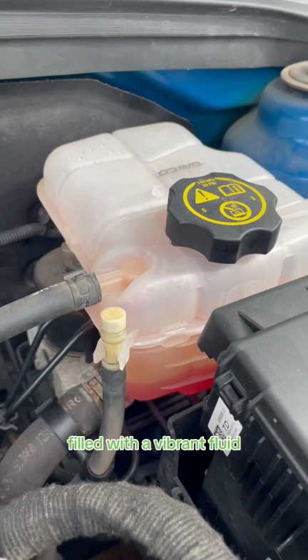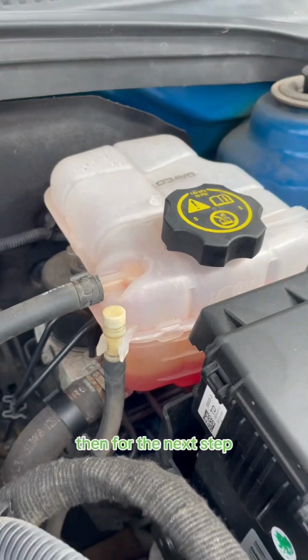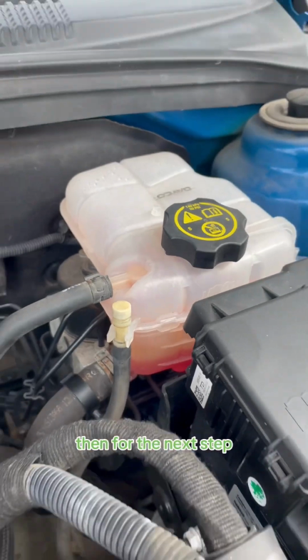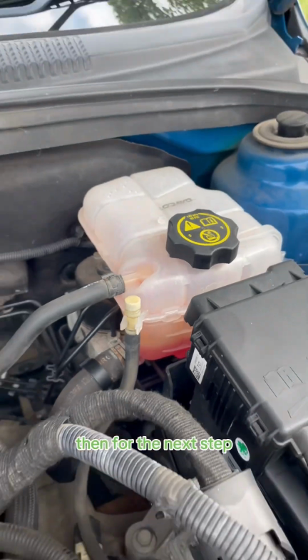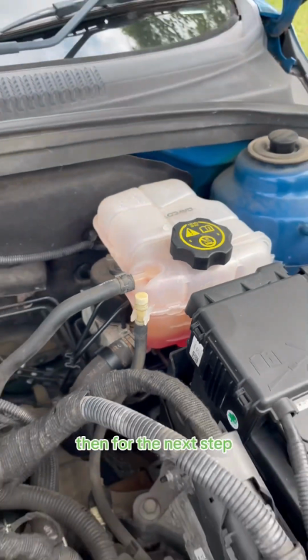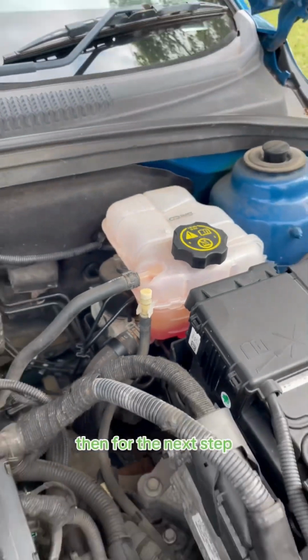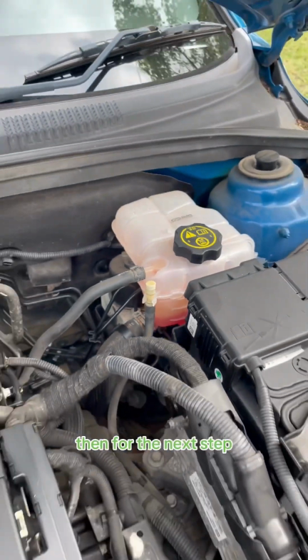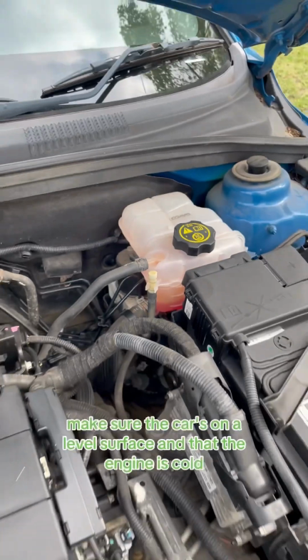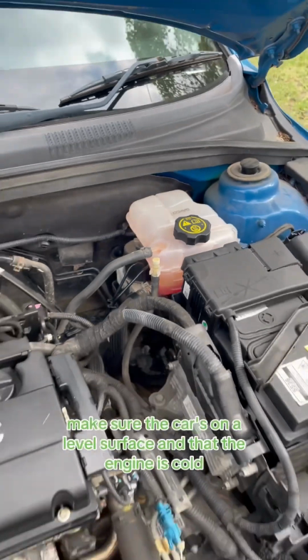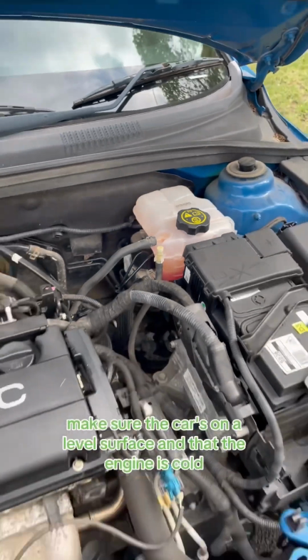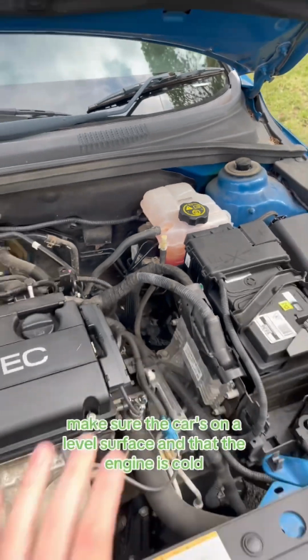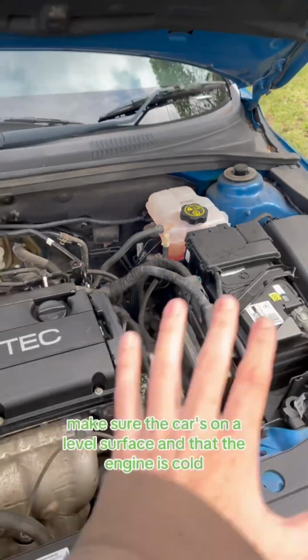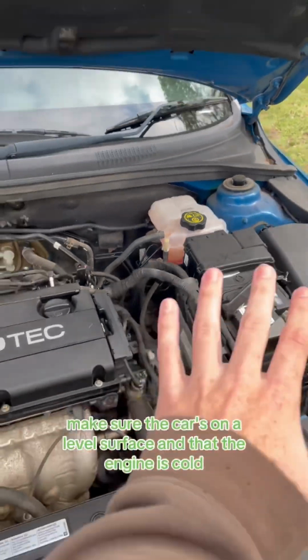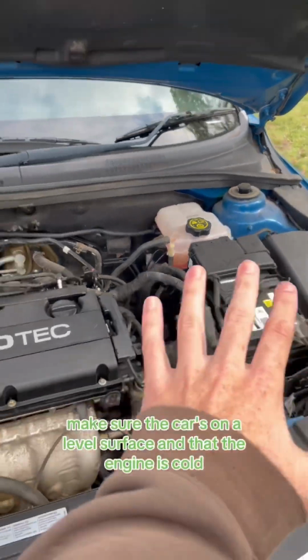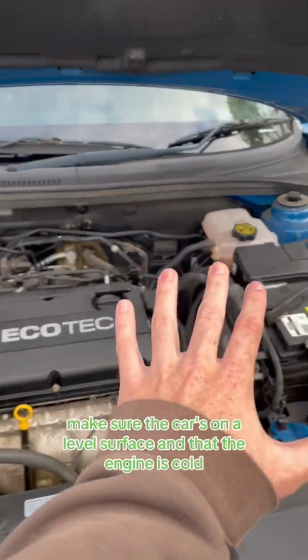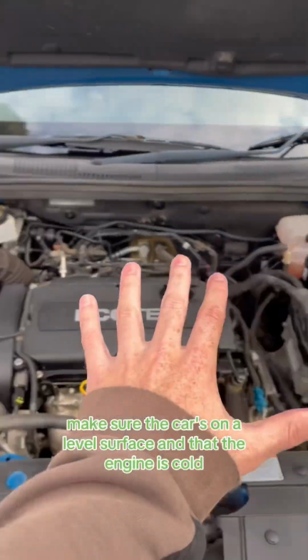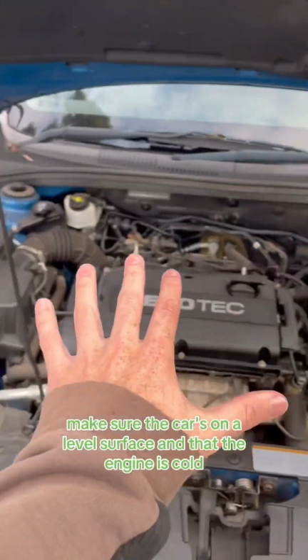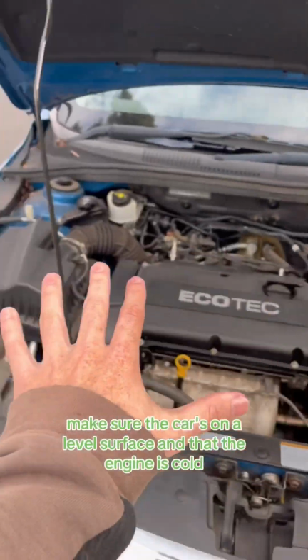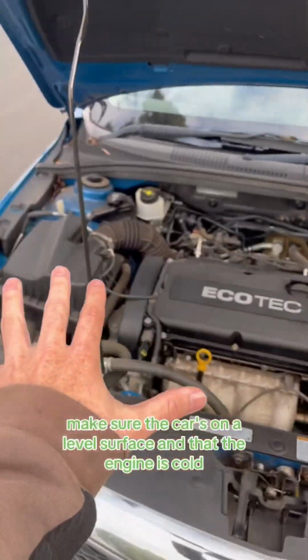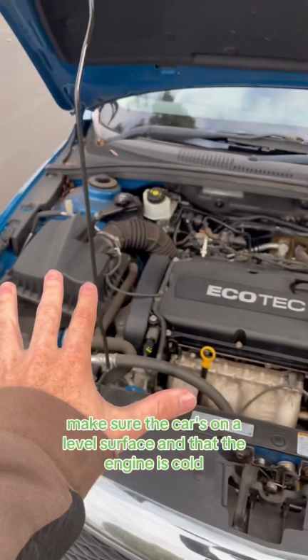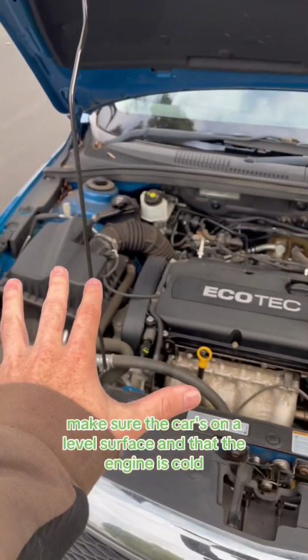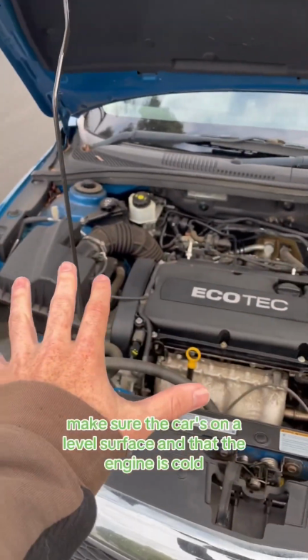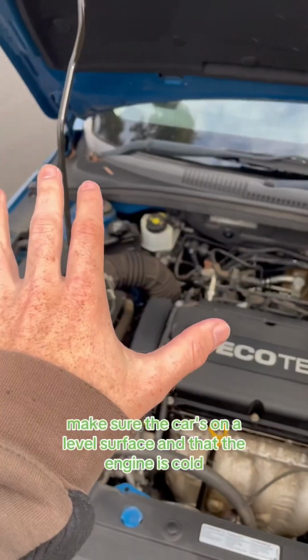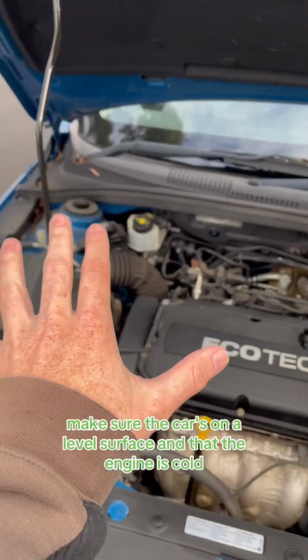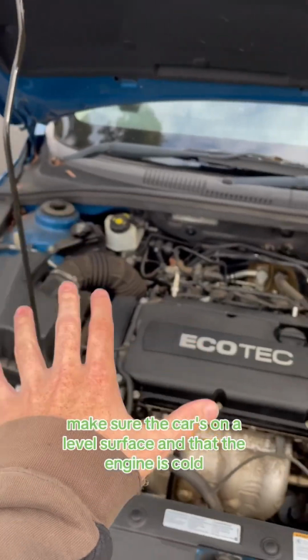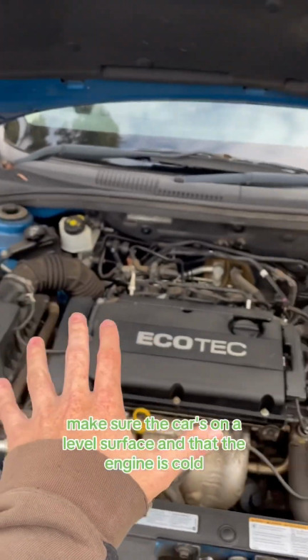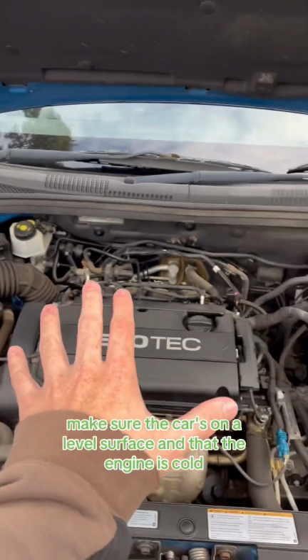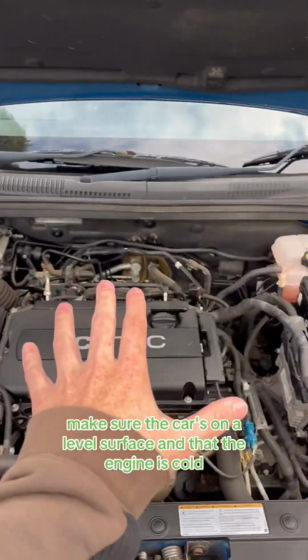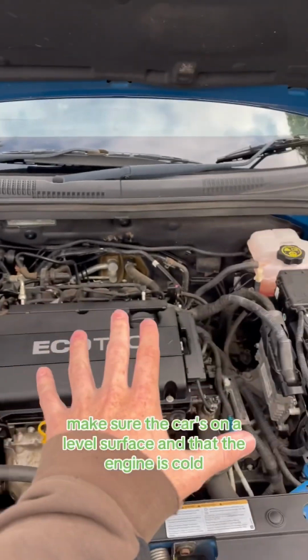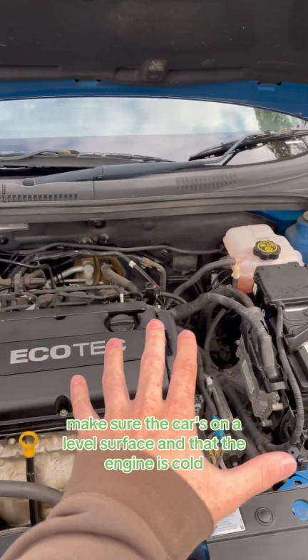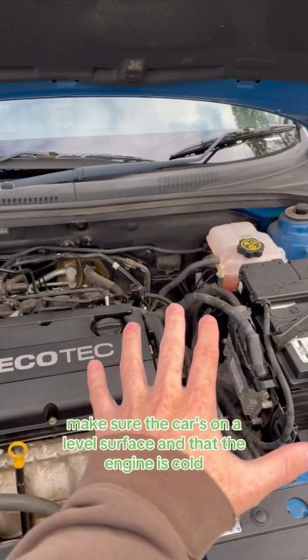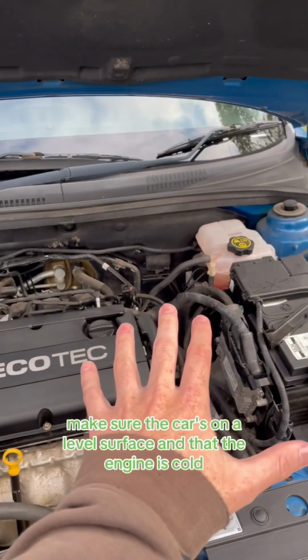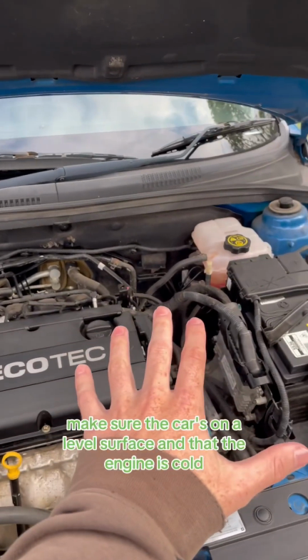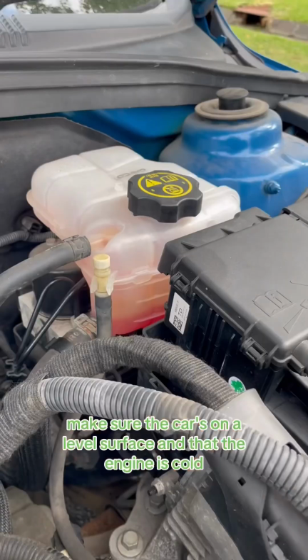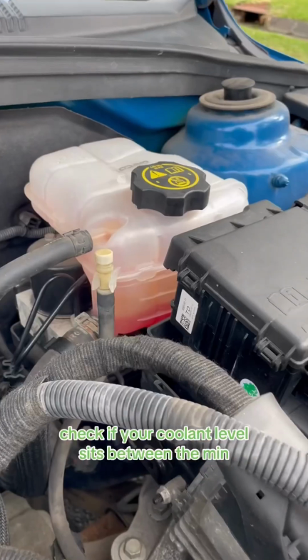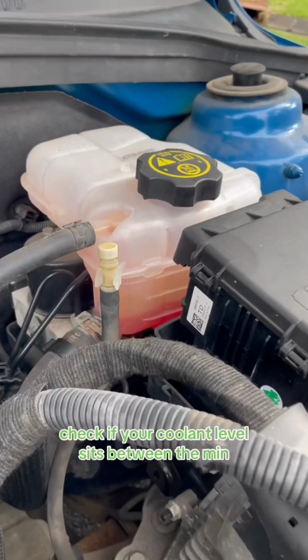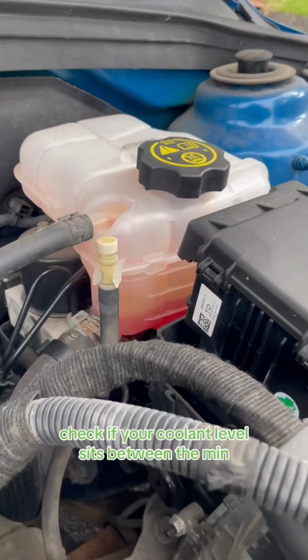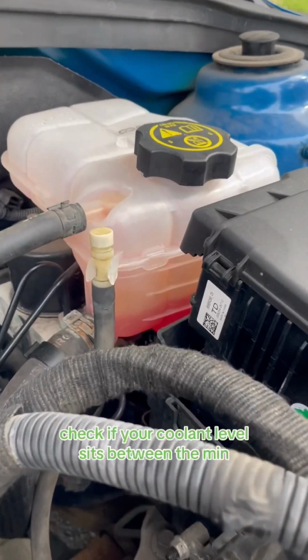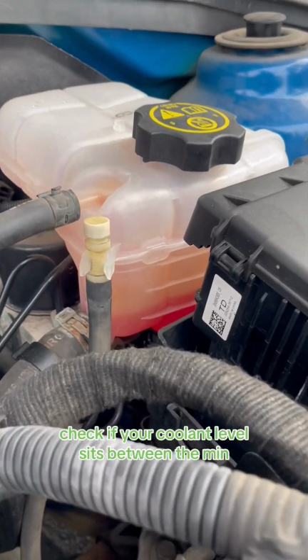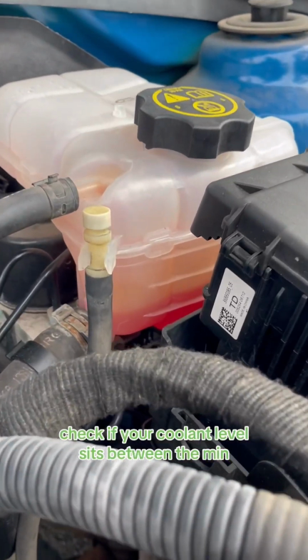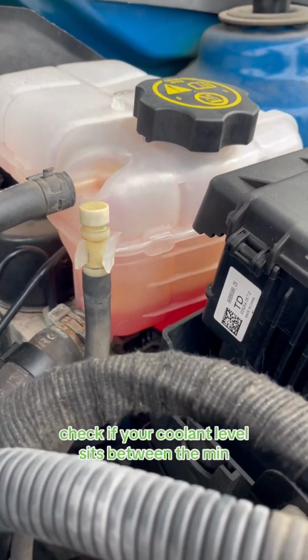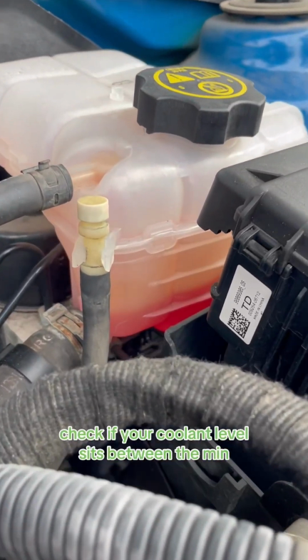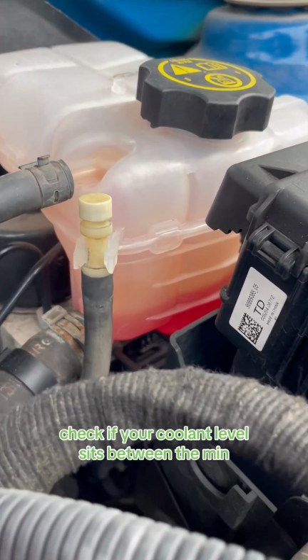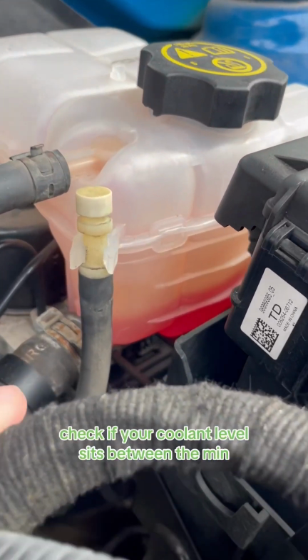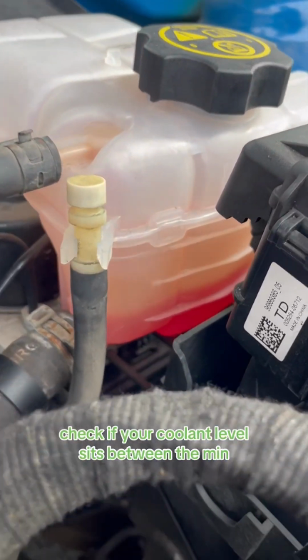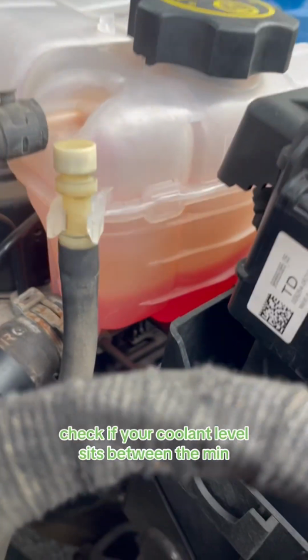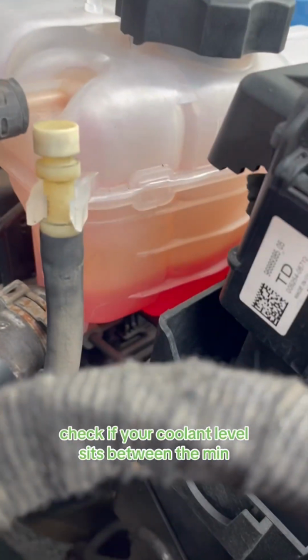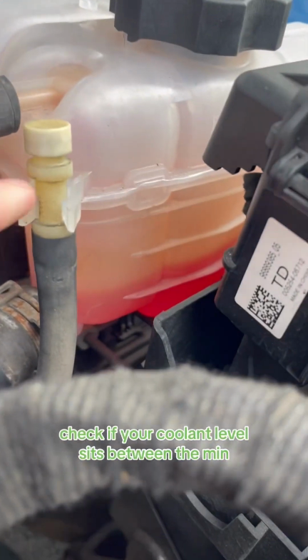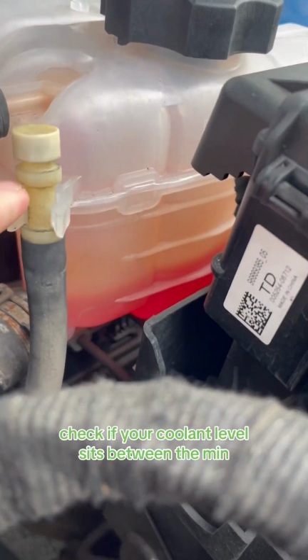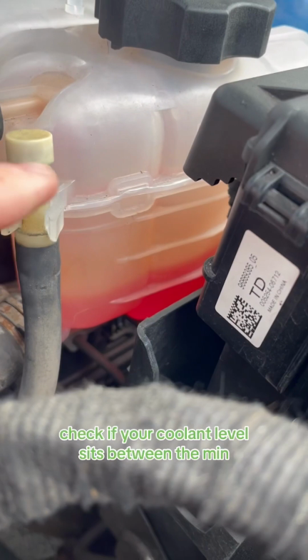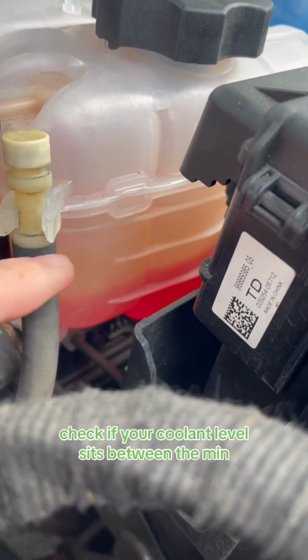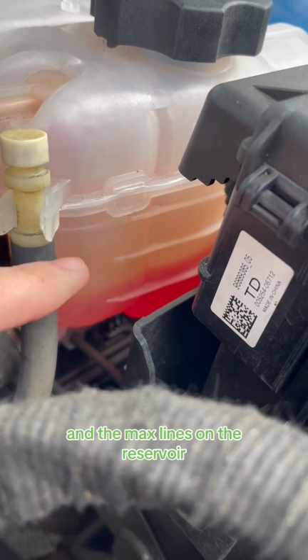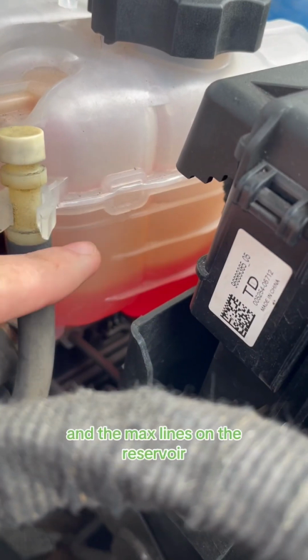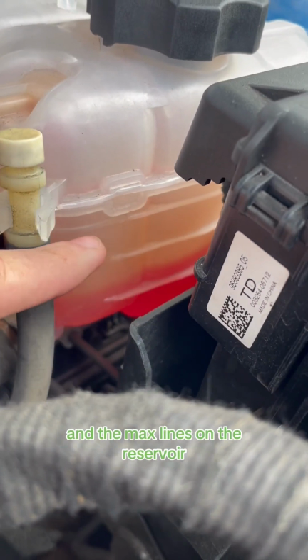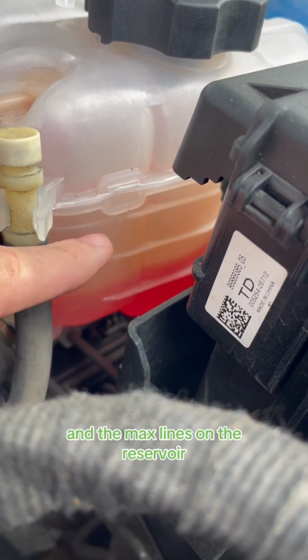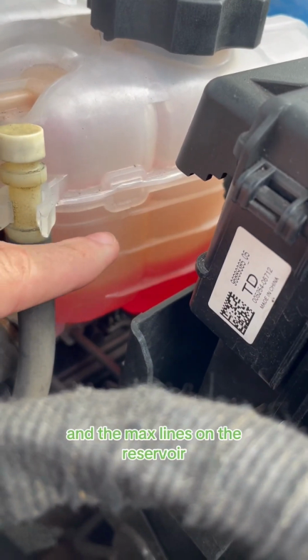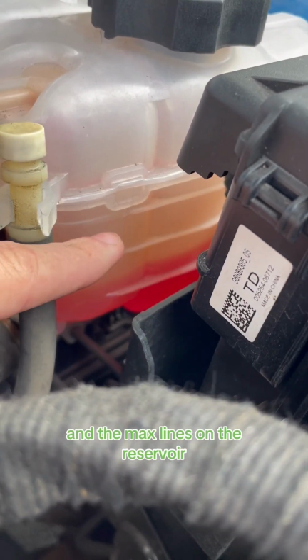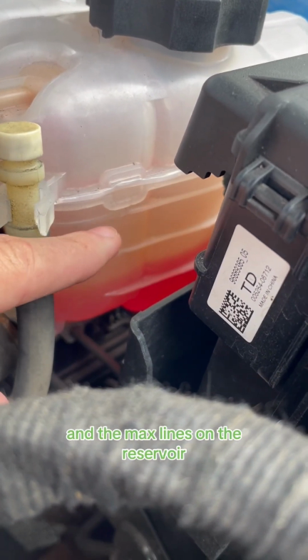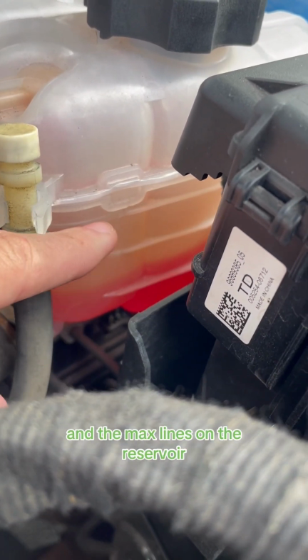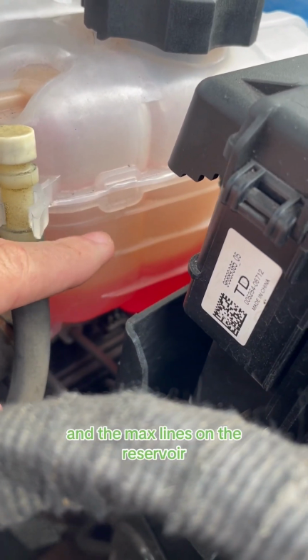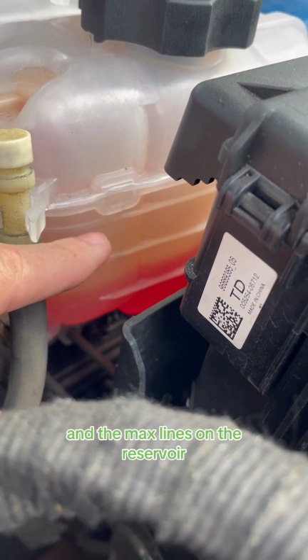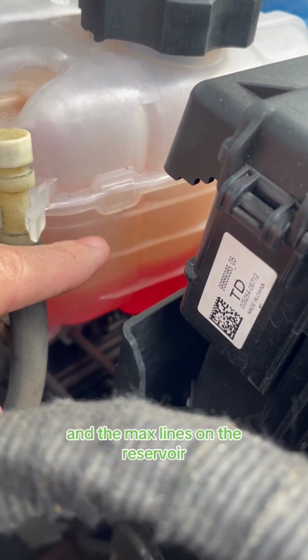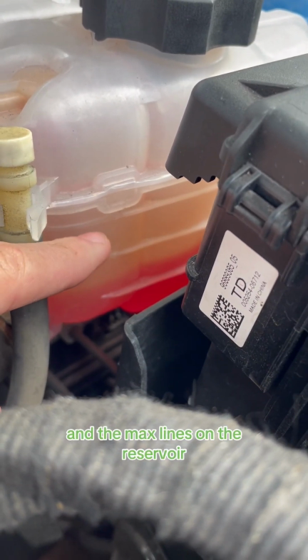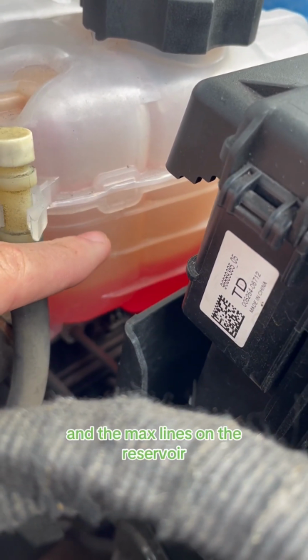Then for the next step, make sure the car's on a level surface and that the engine is cold. Check if your coolant level sits between the min and the max lines on the reservoir.